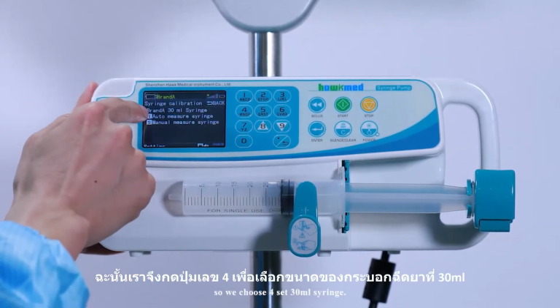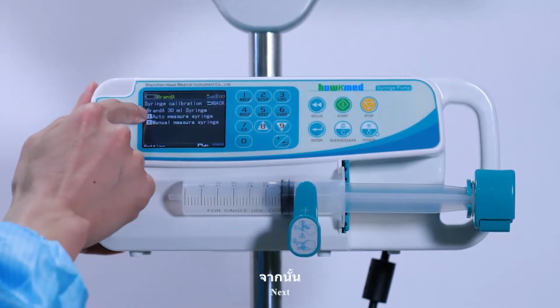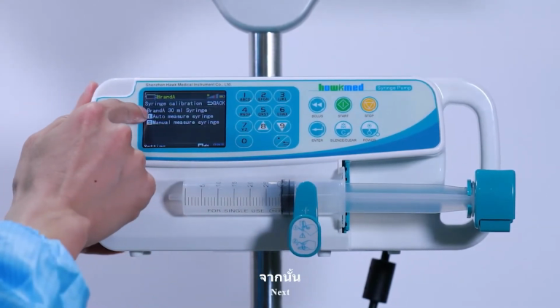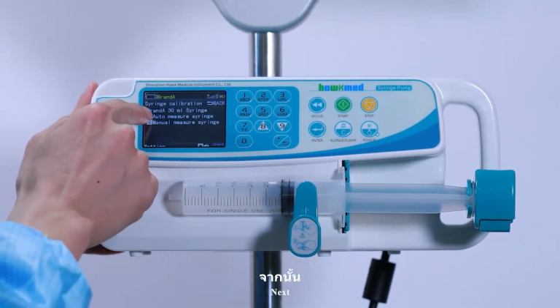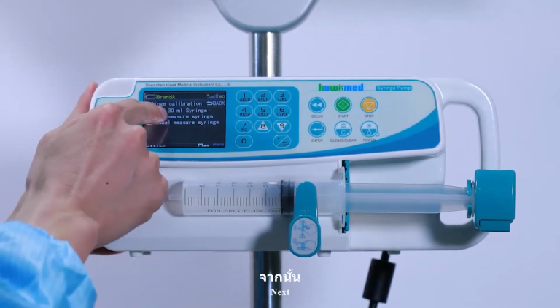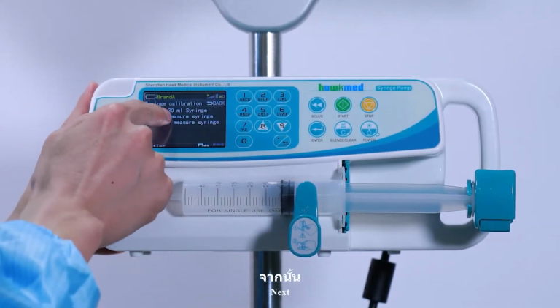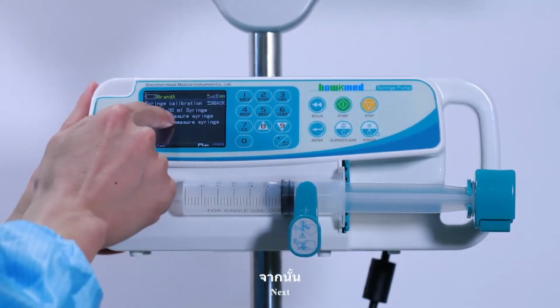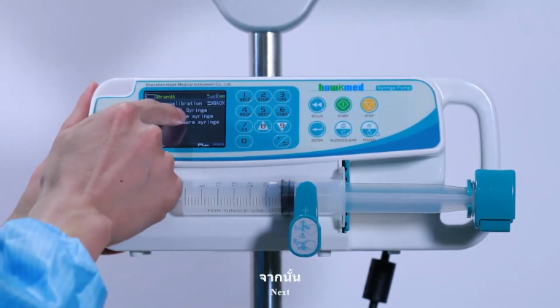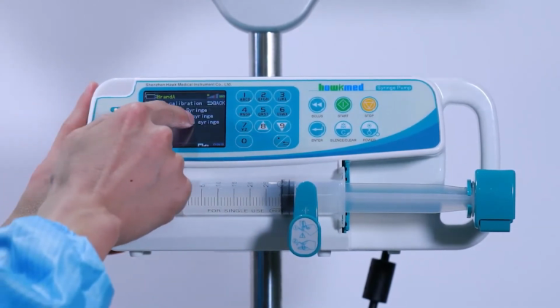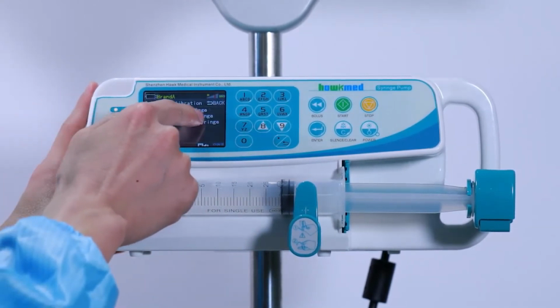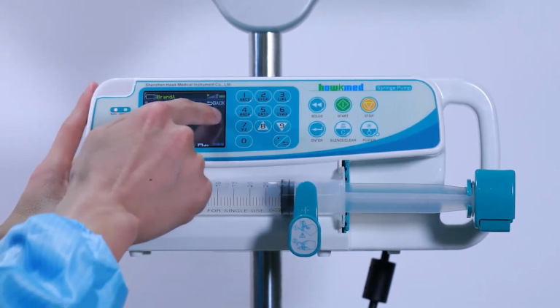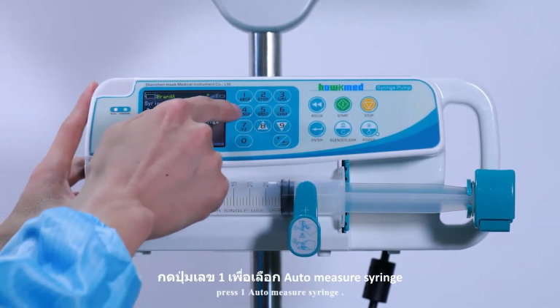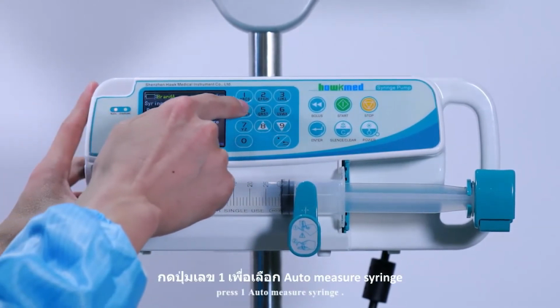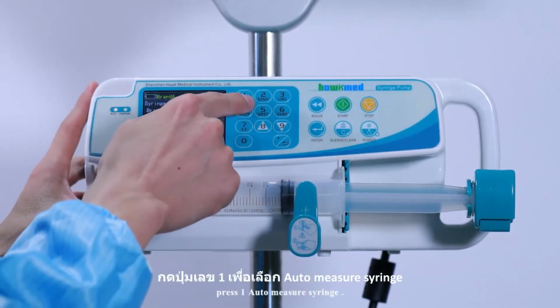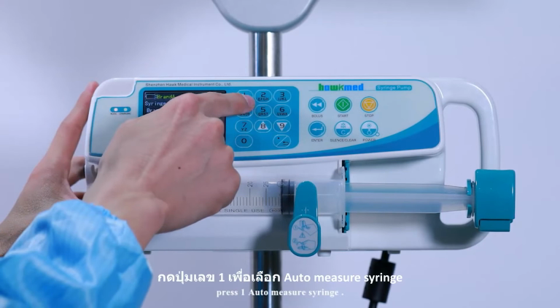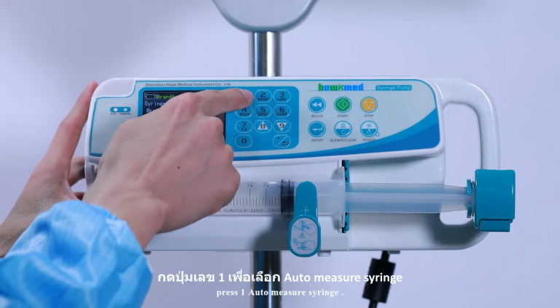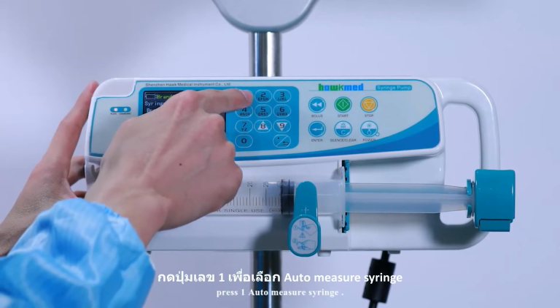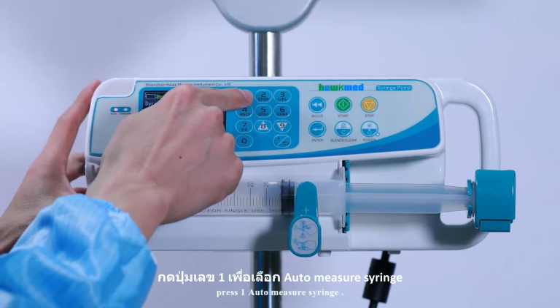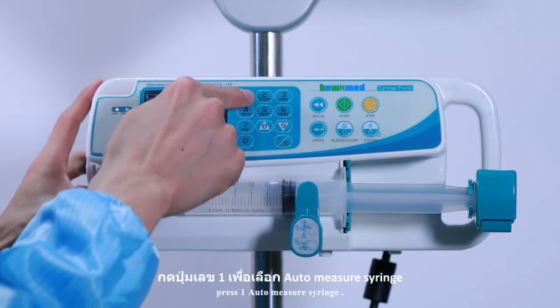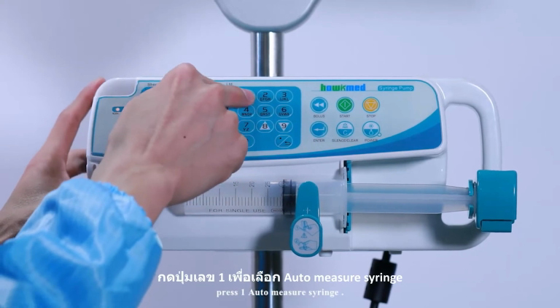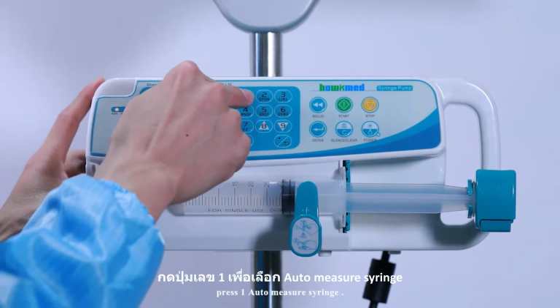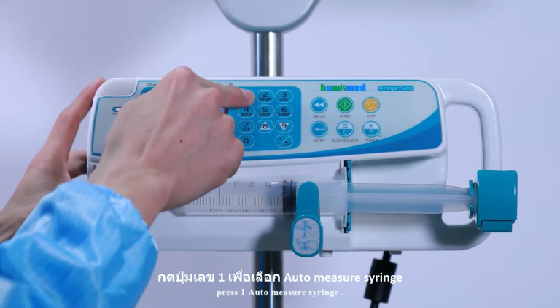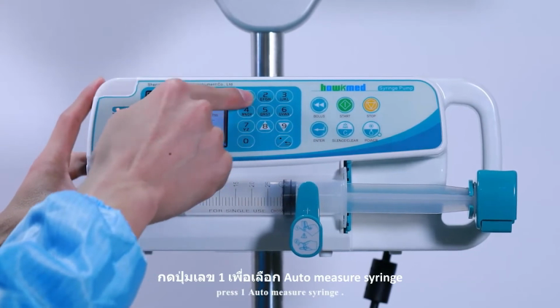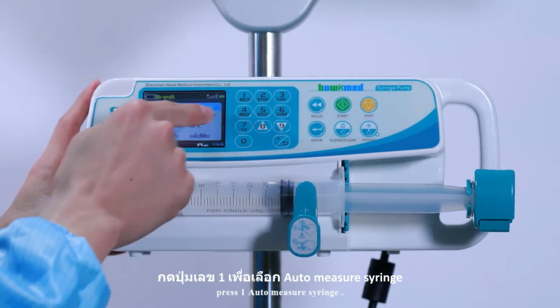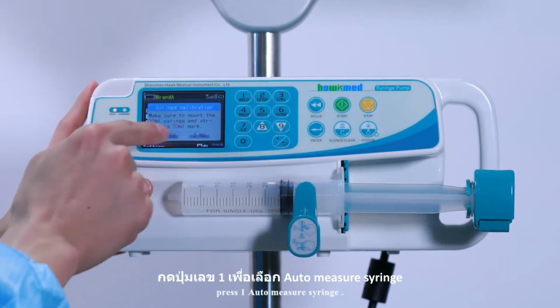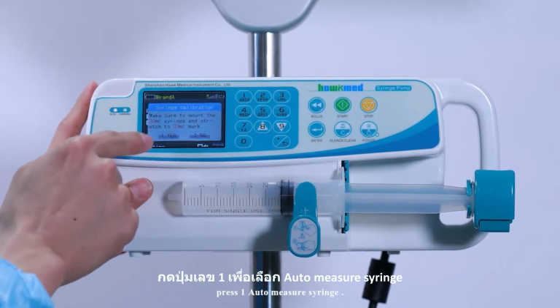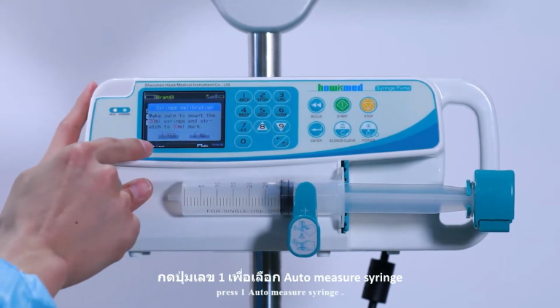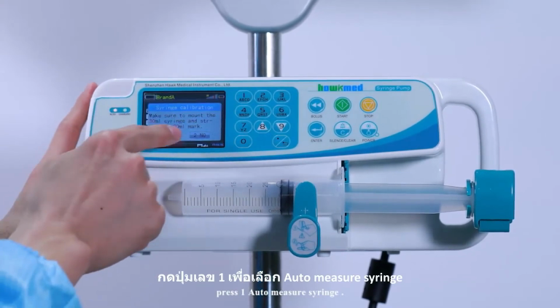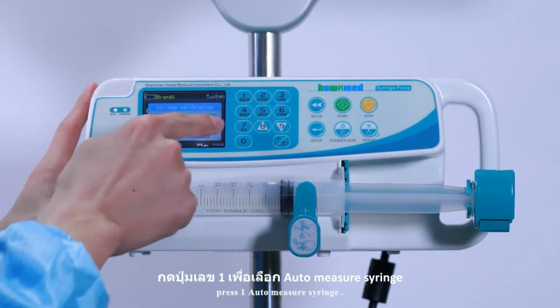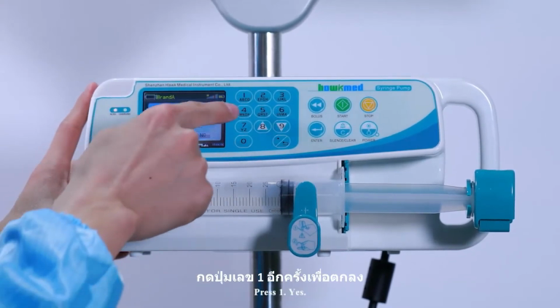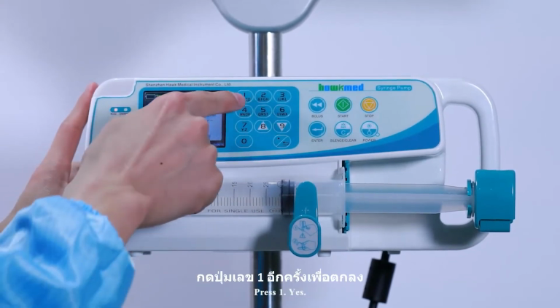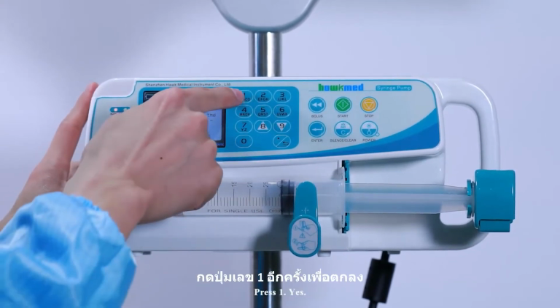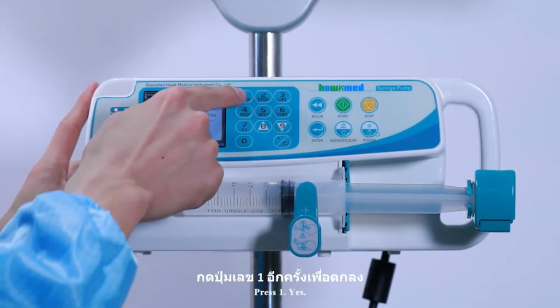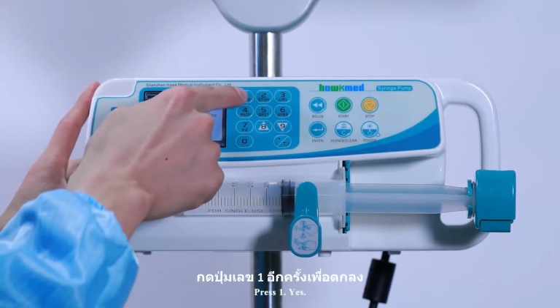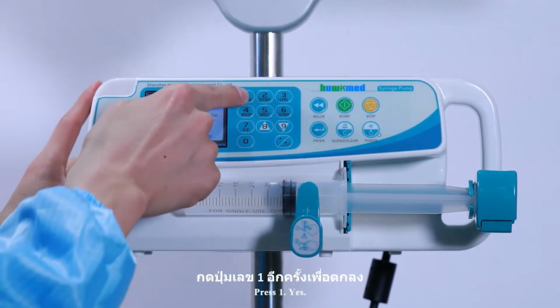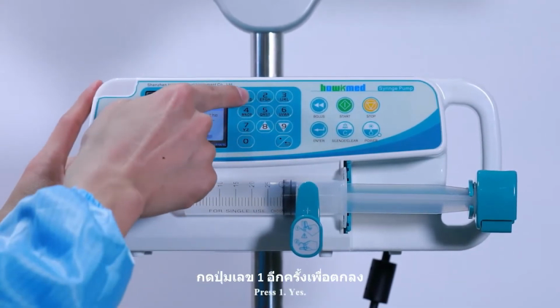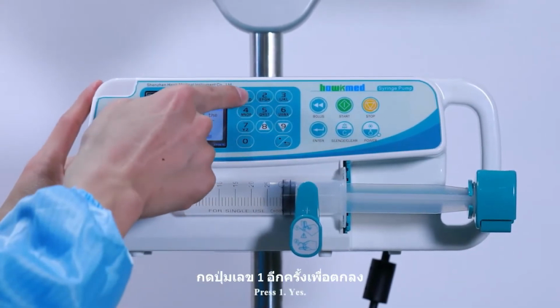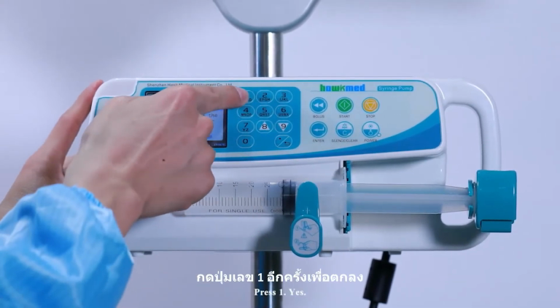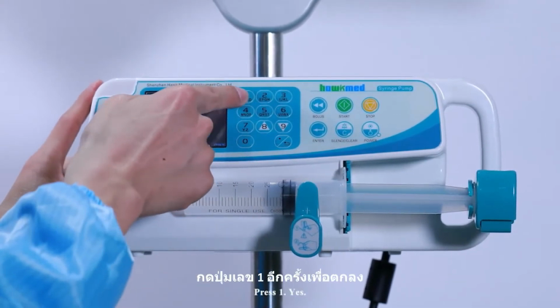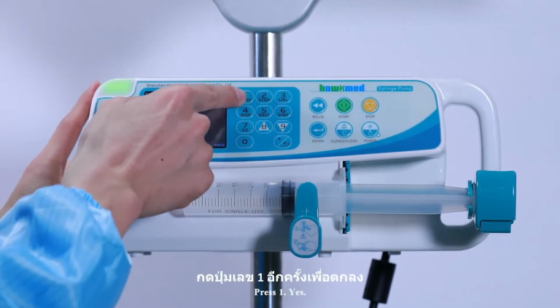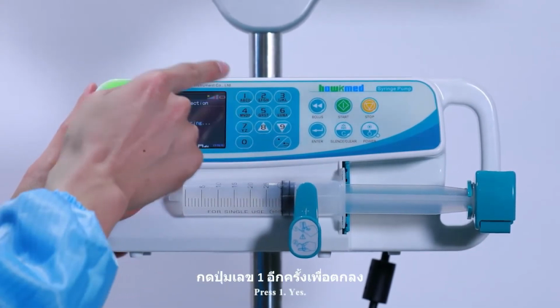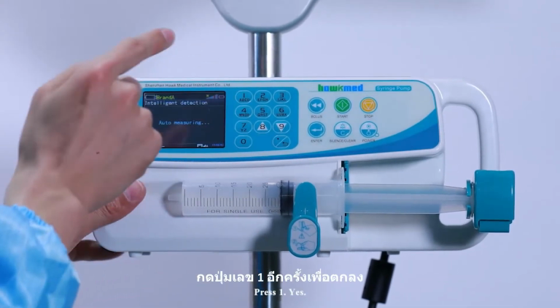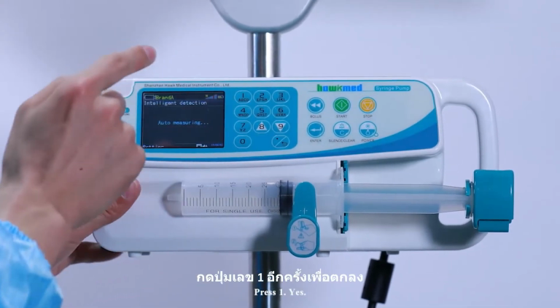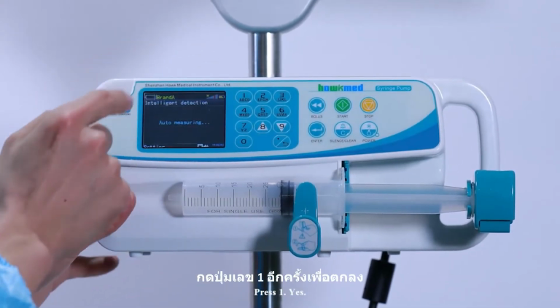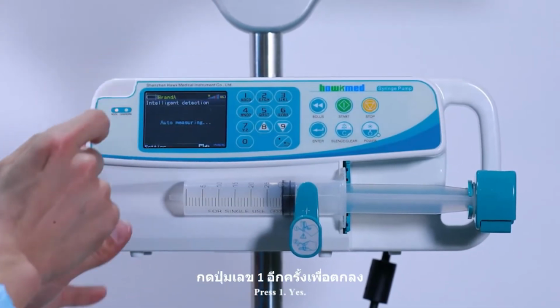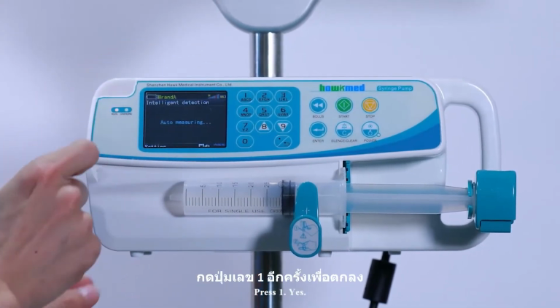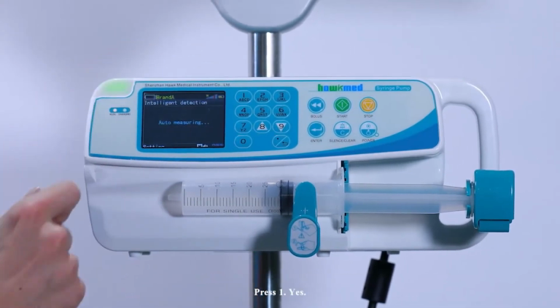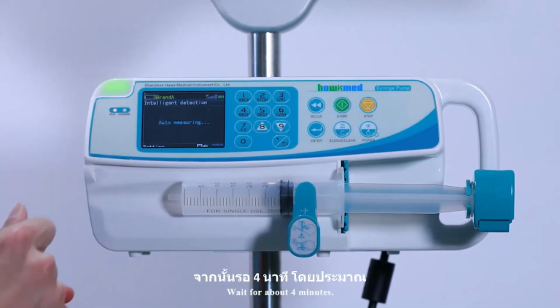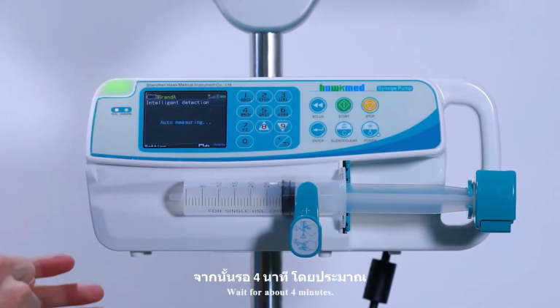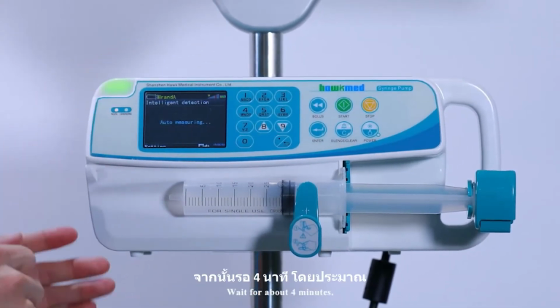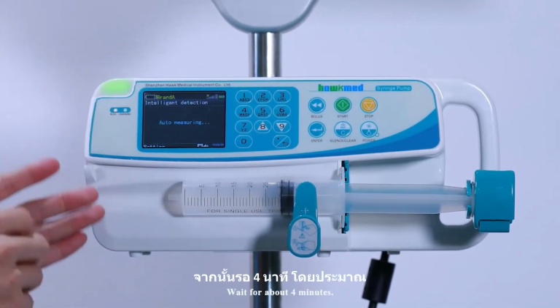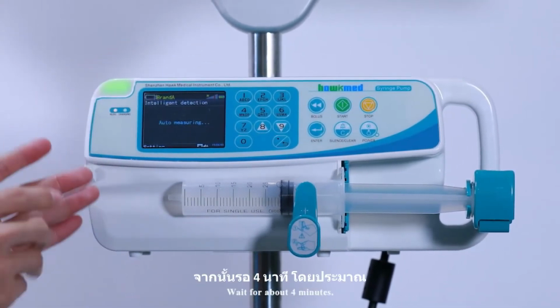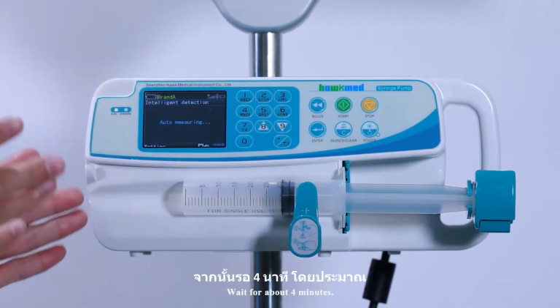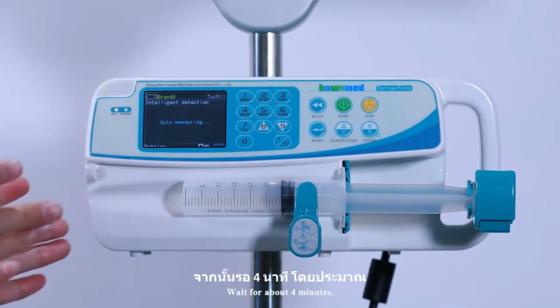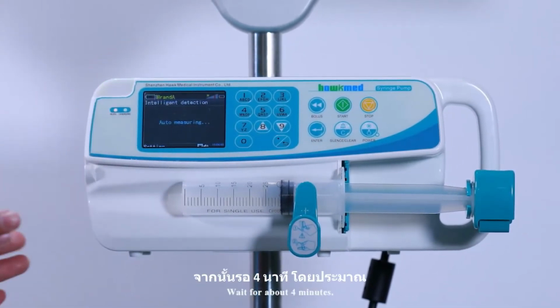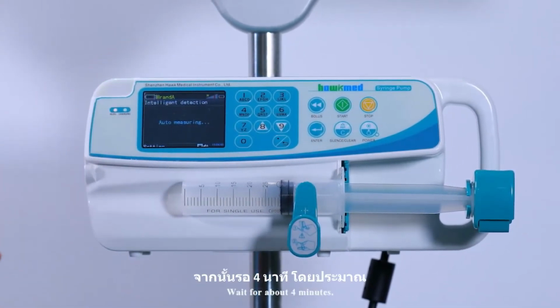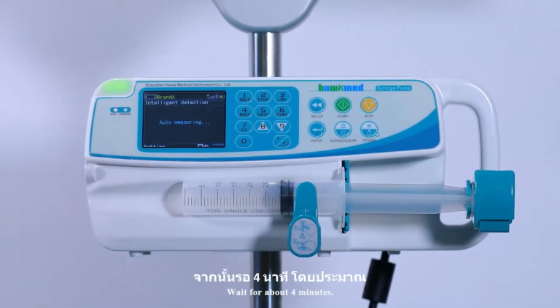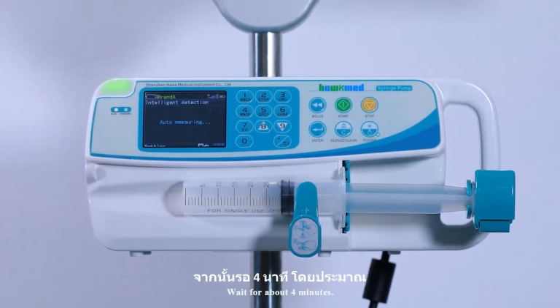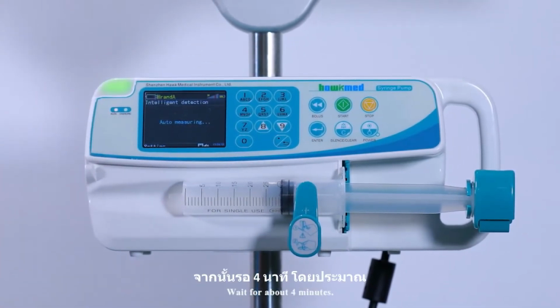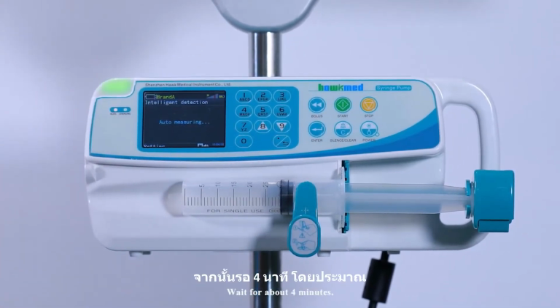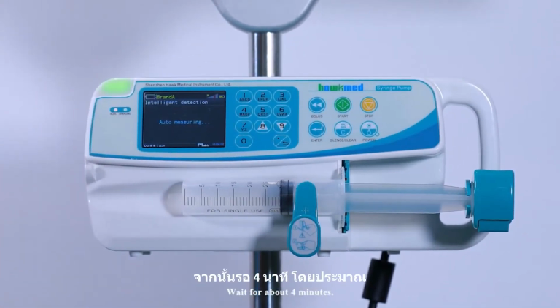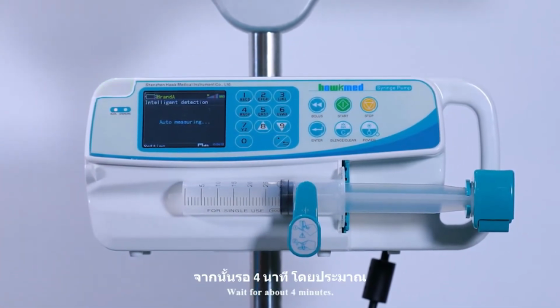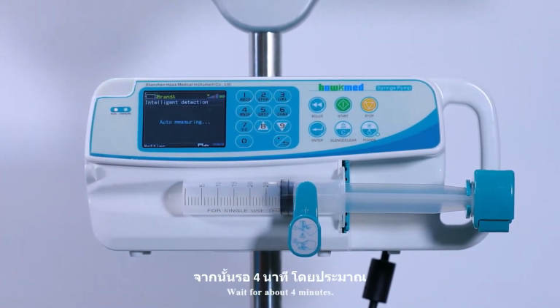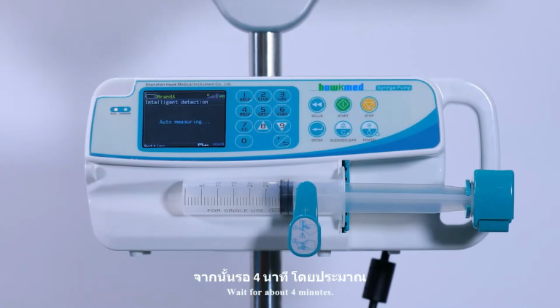Next, press 1 to auto-measure the syringe. Press 1 again to confirm yes. Wait for approximately 4 minutes.